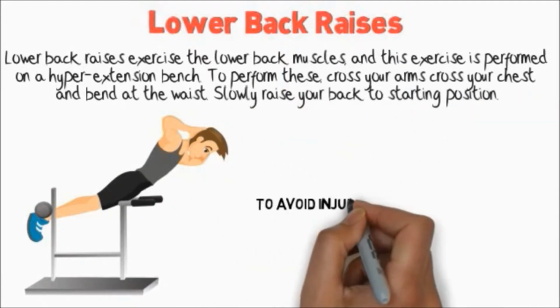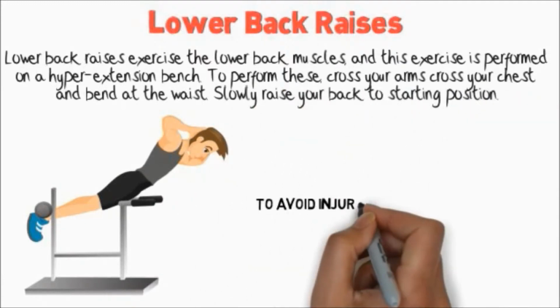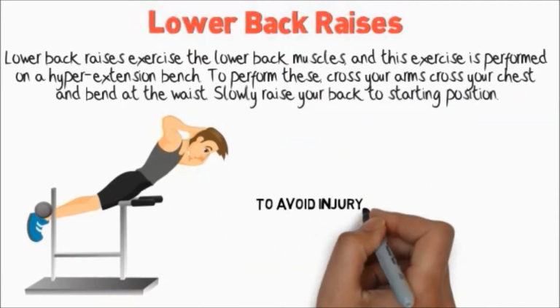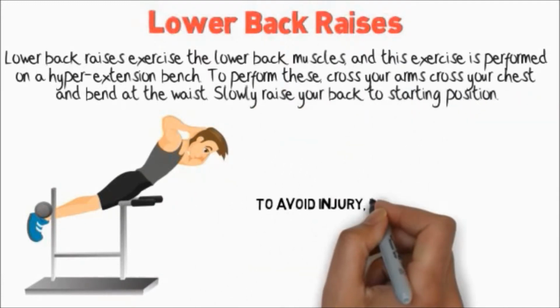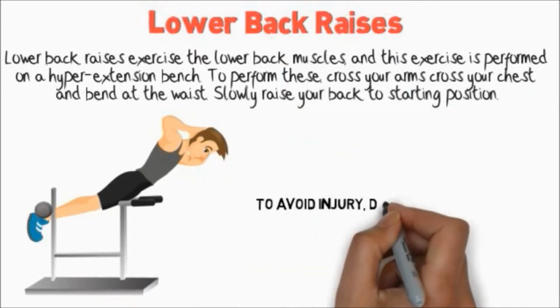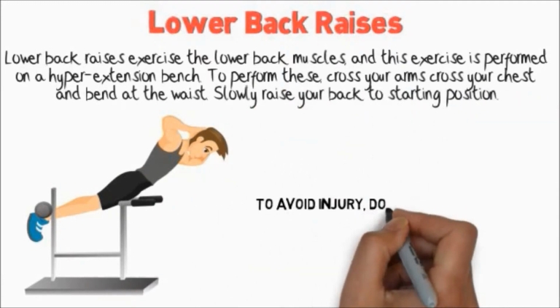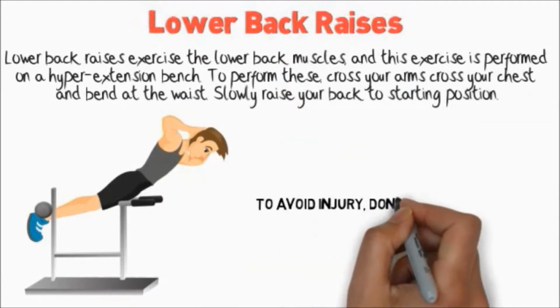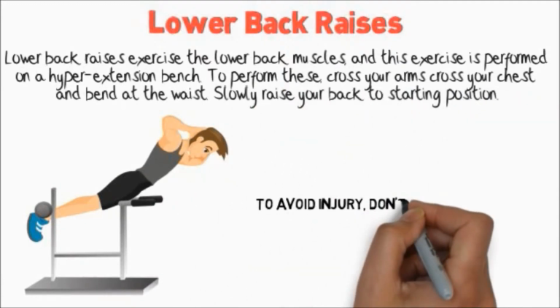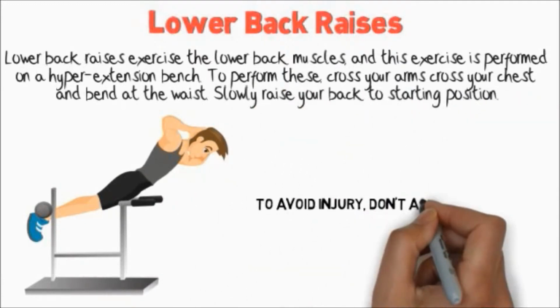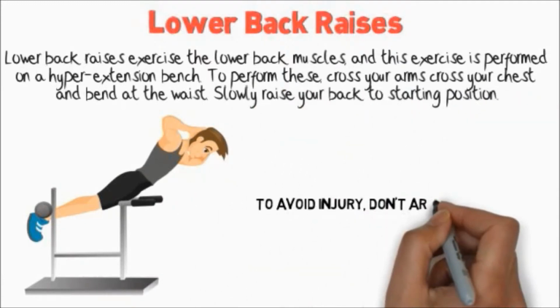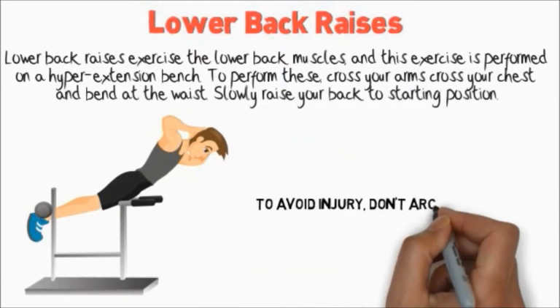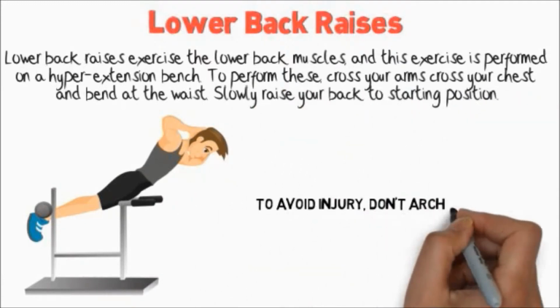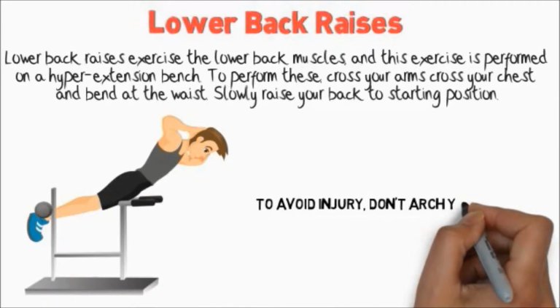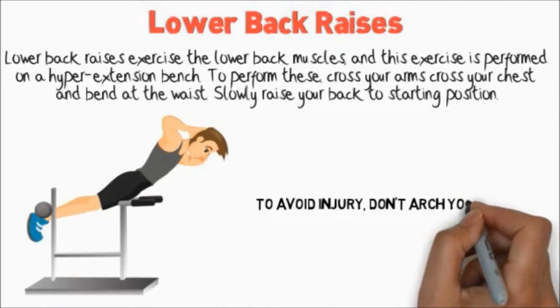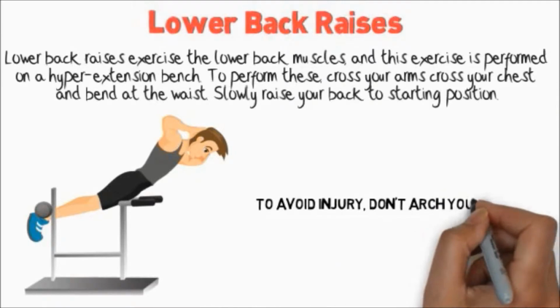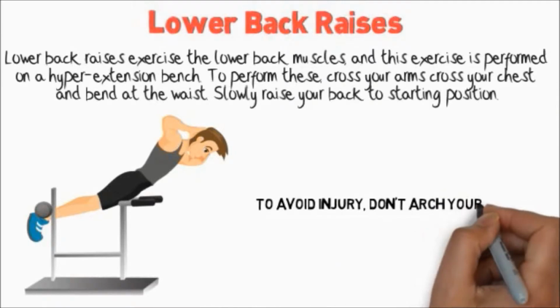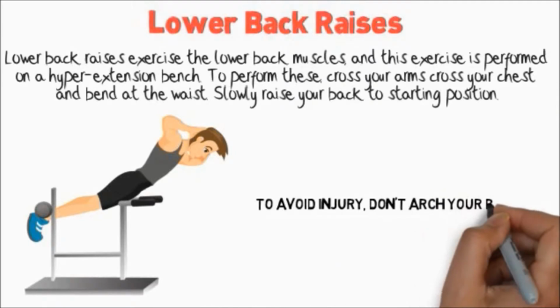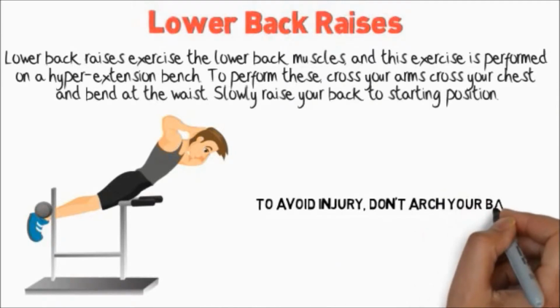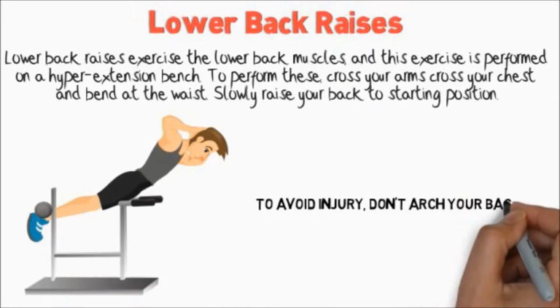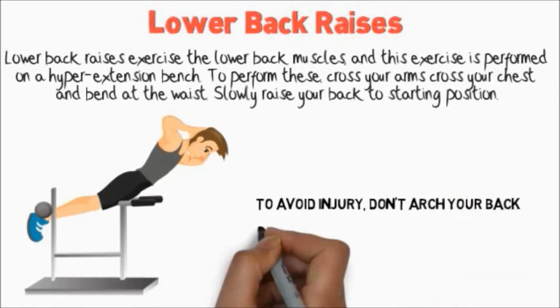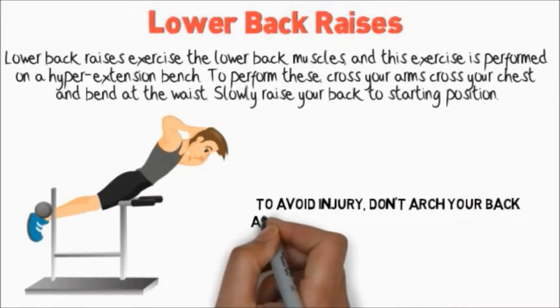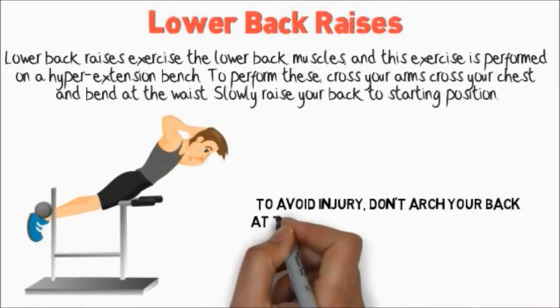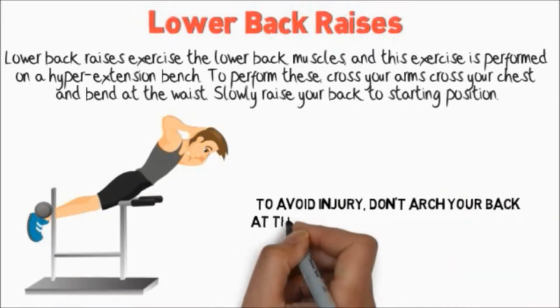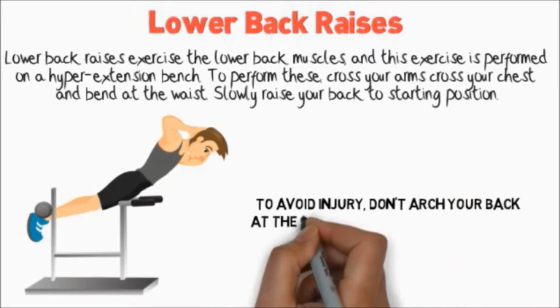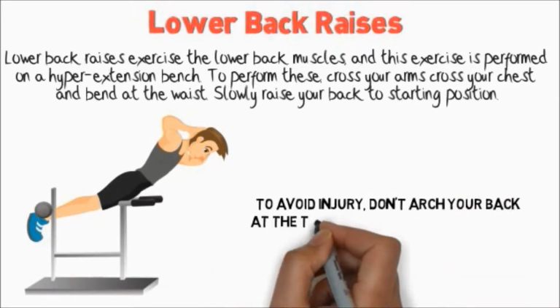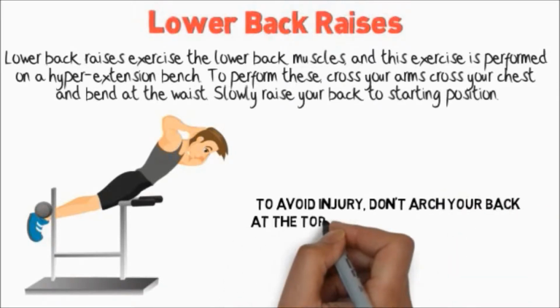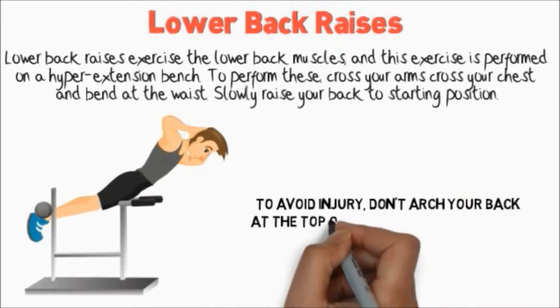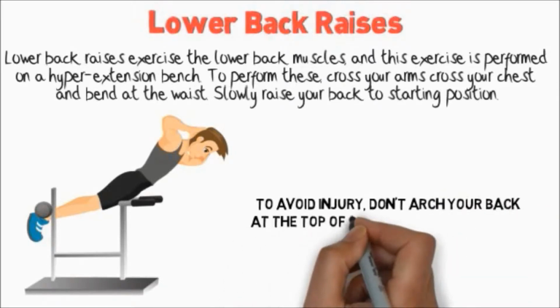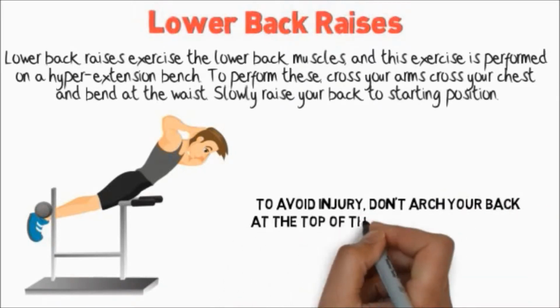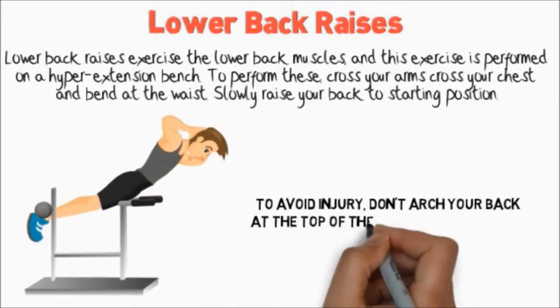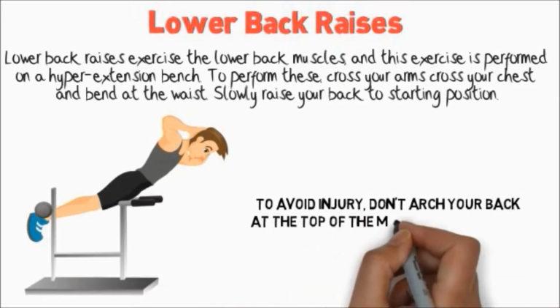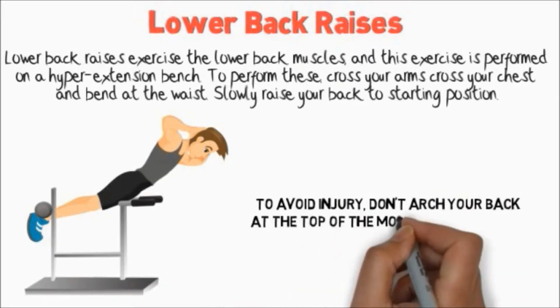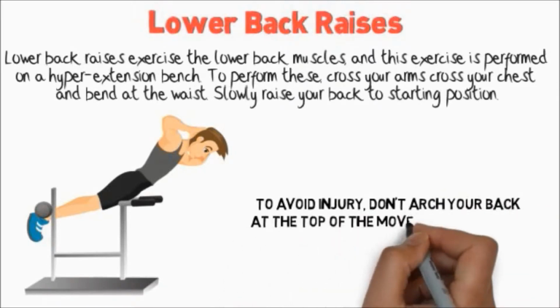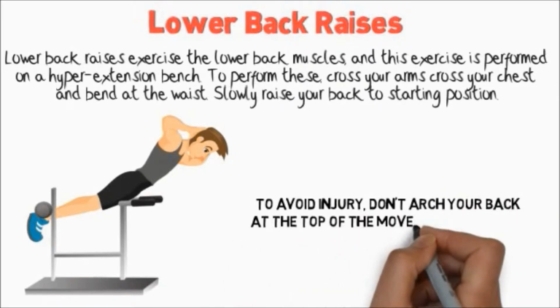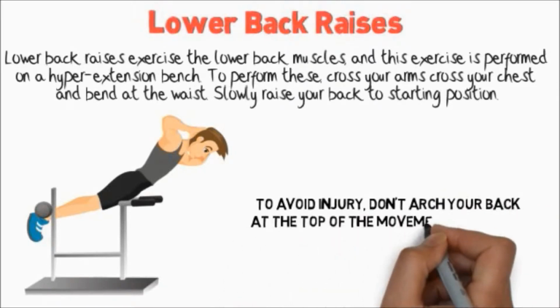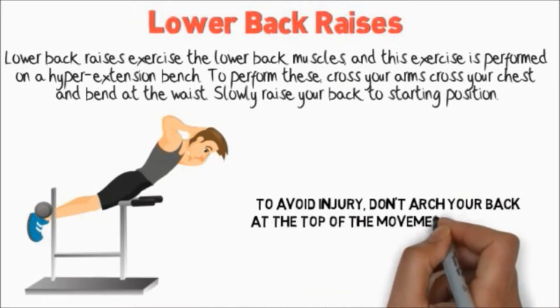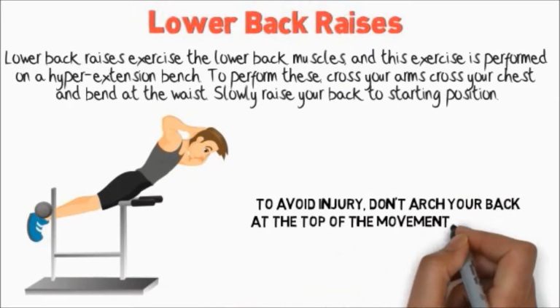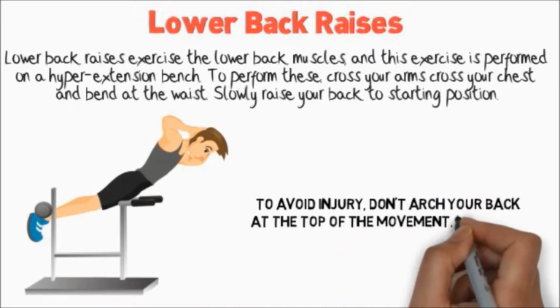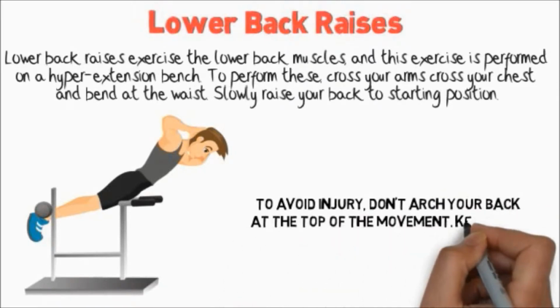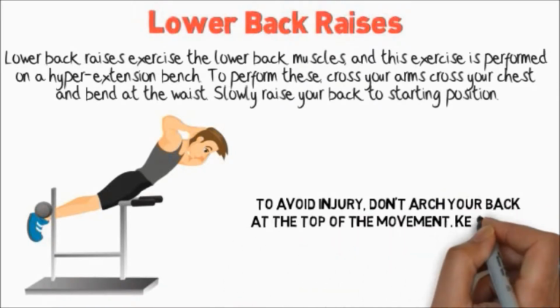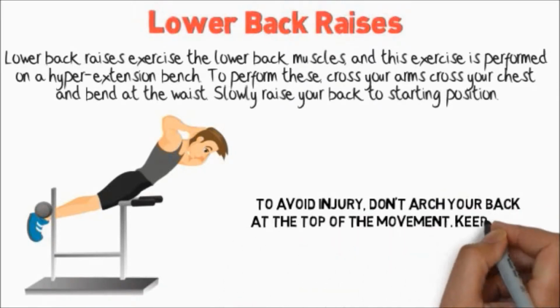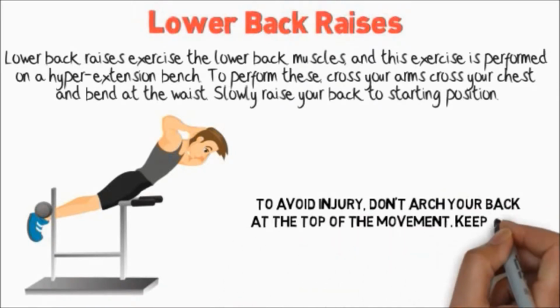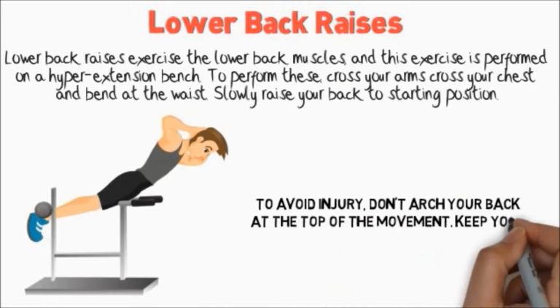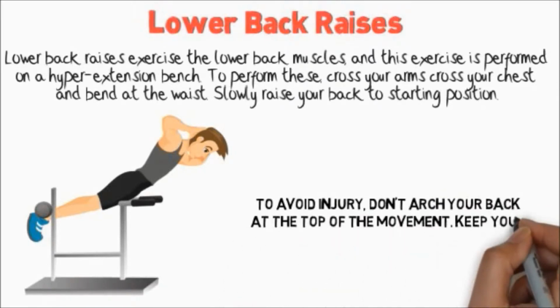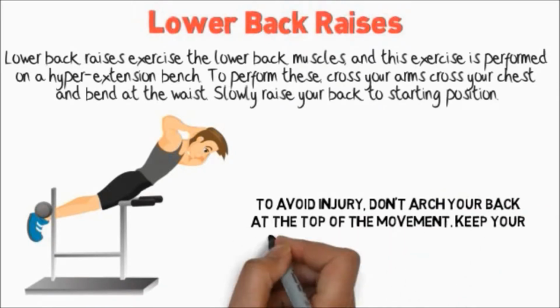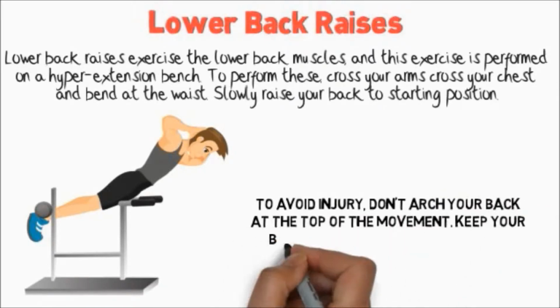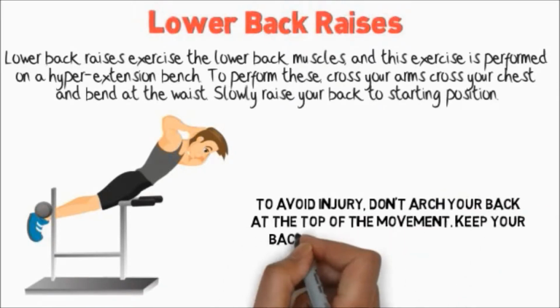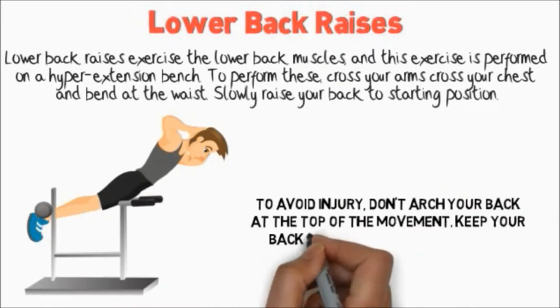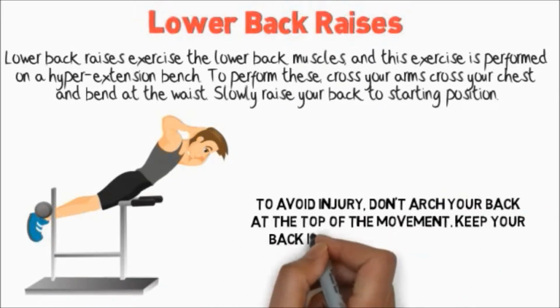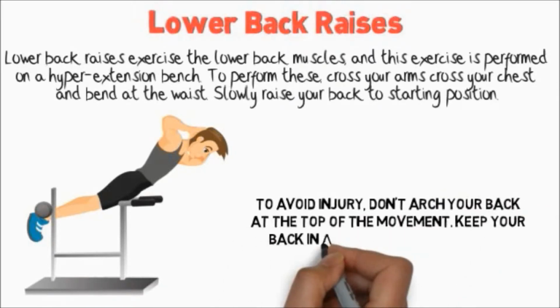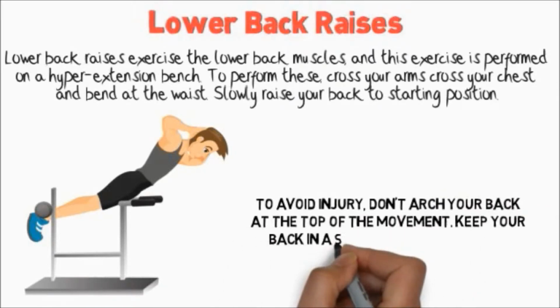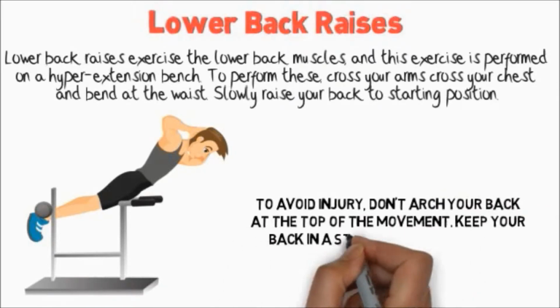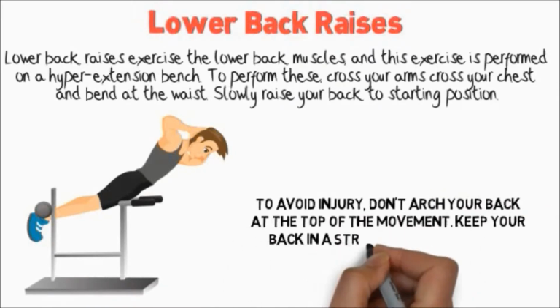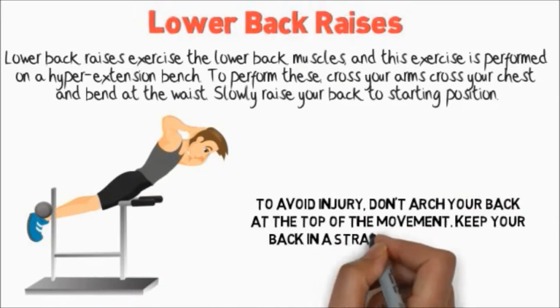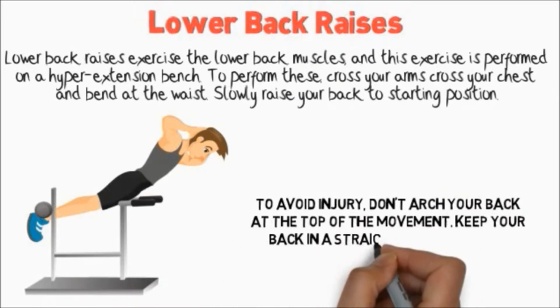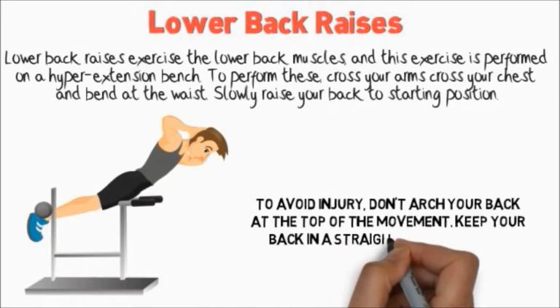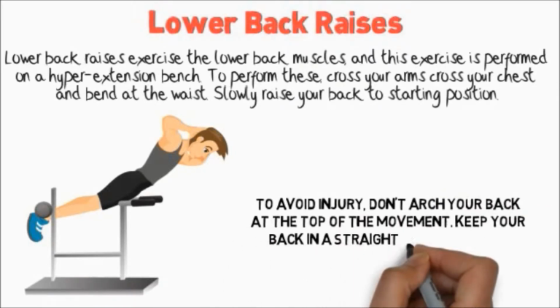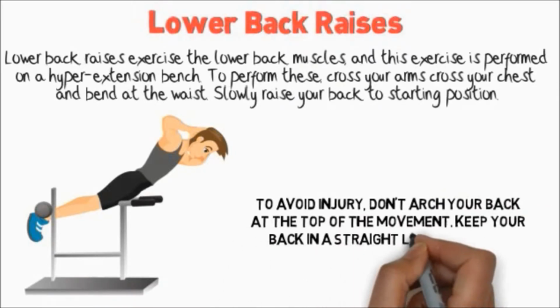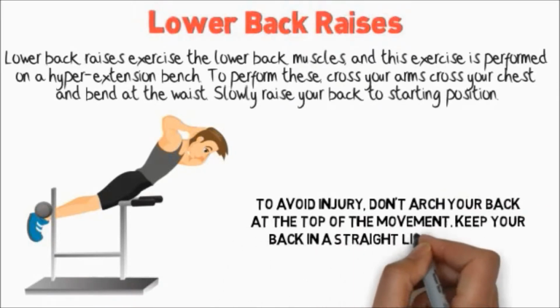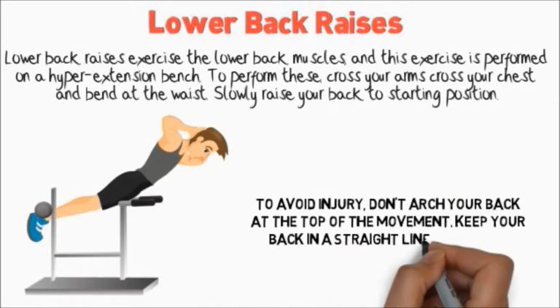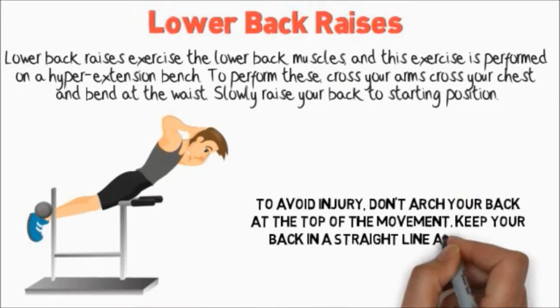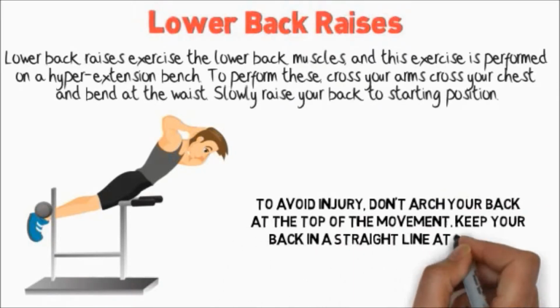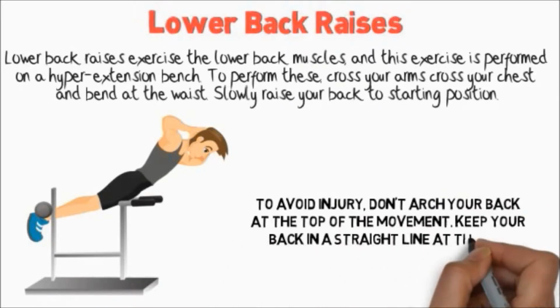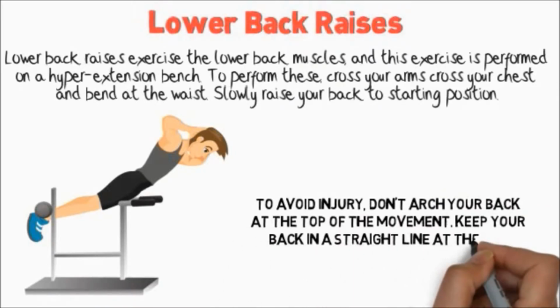To avoid injury, don't arch your back at the top of the movement. Keep your back in a straight line at the top.